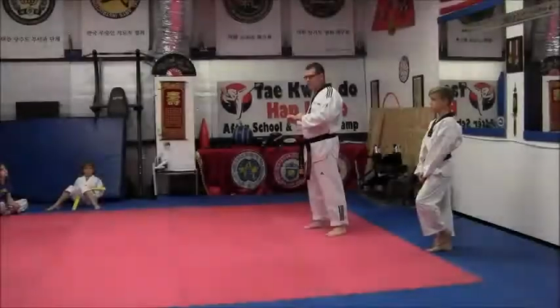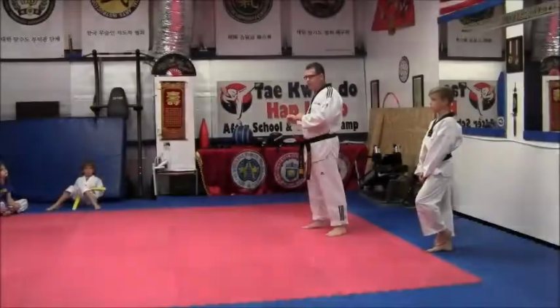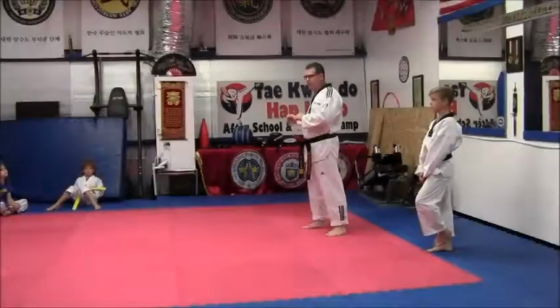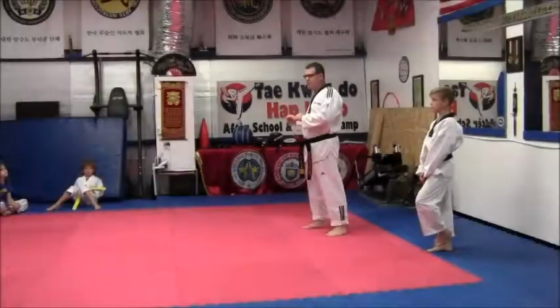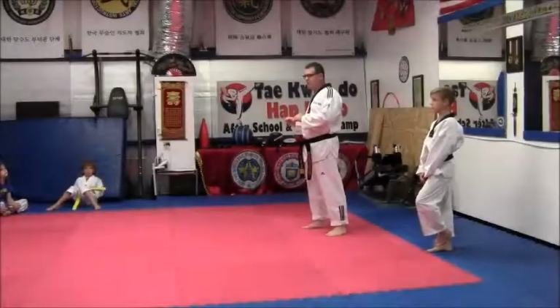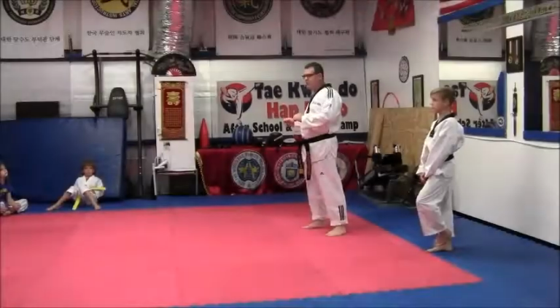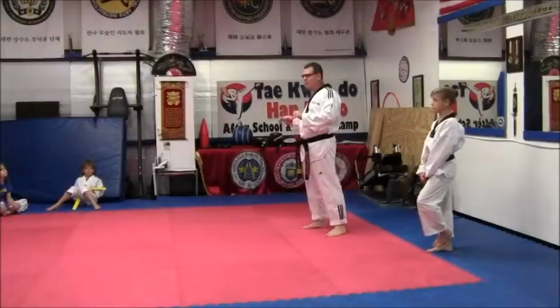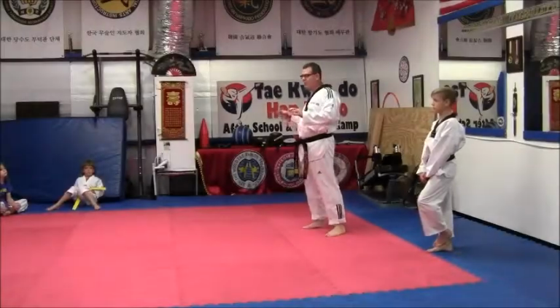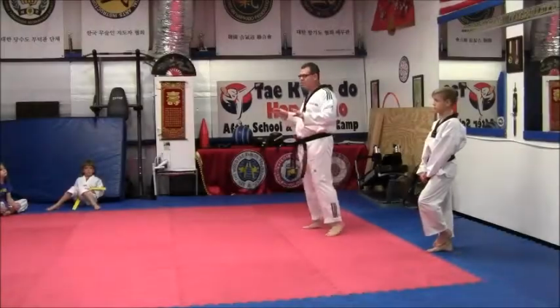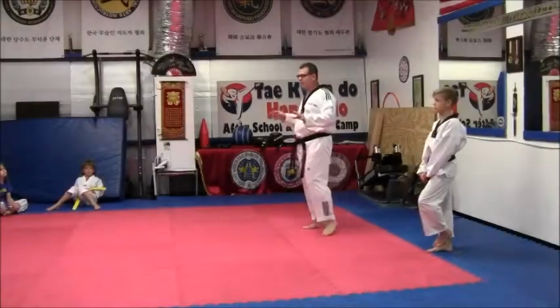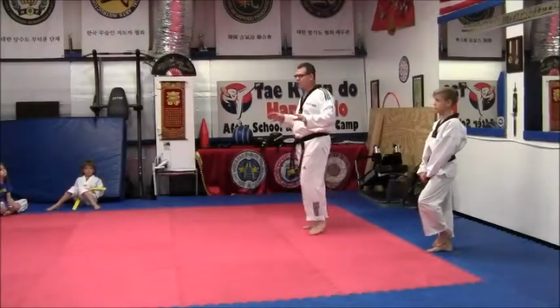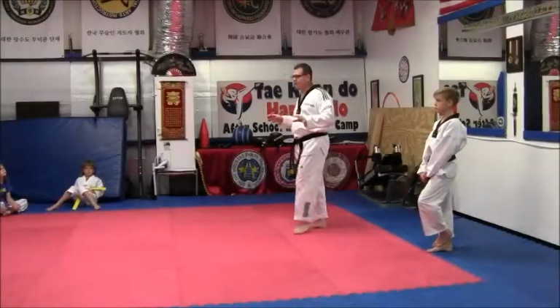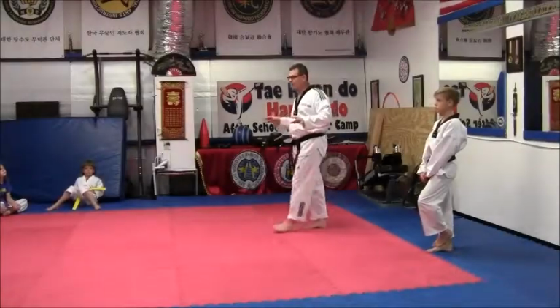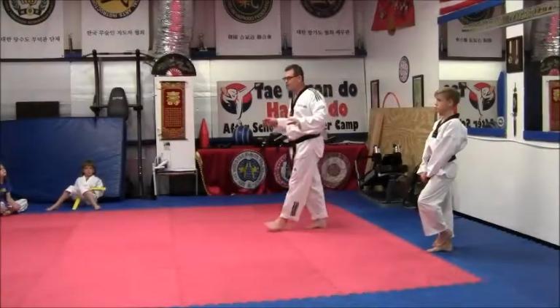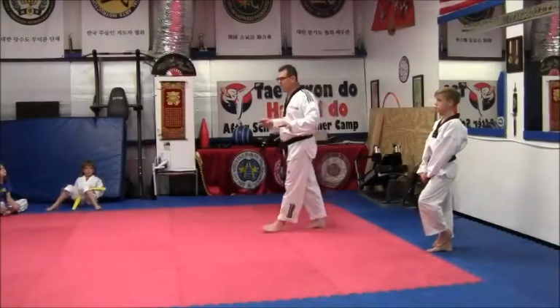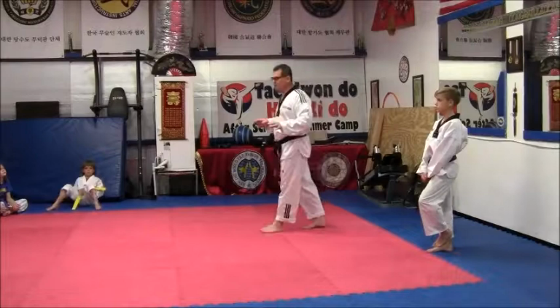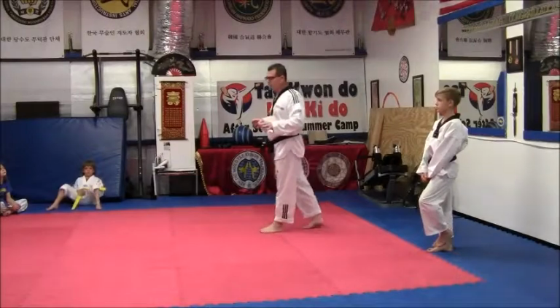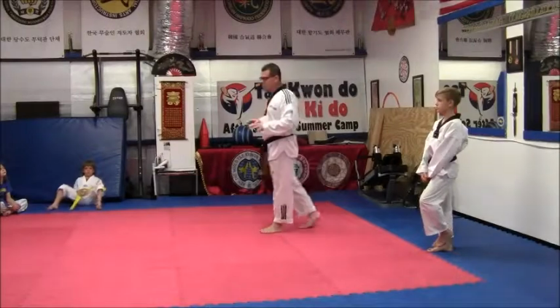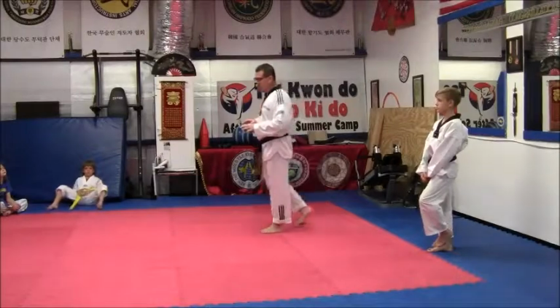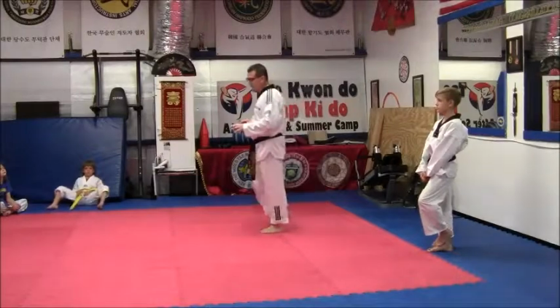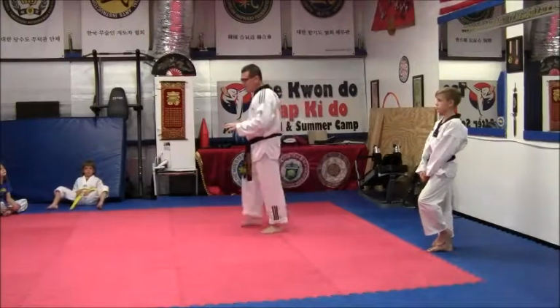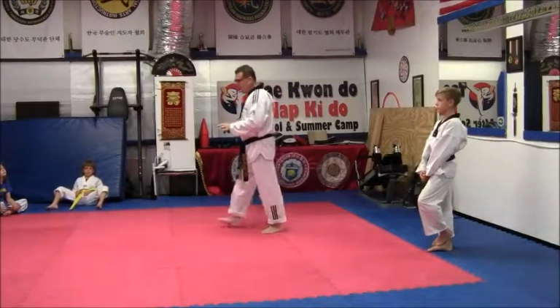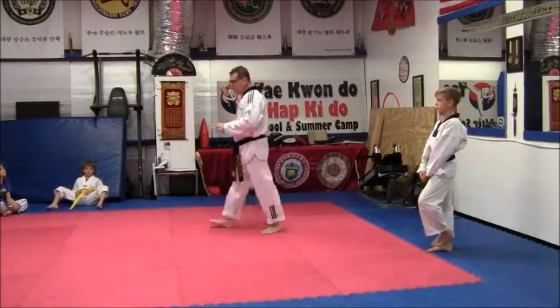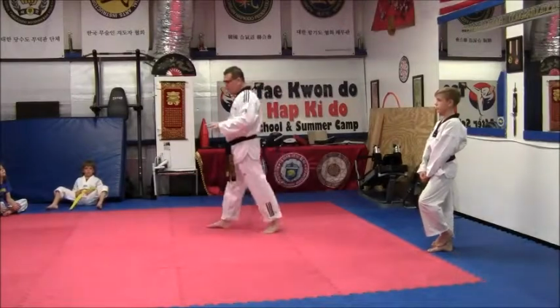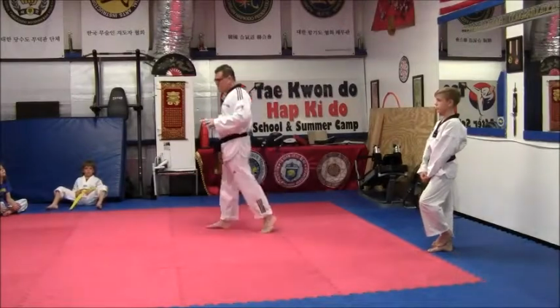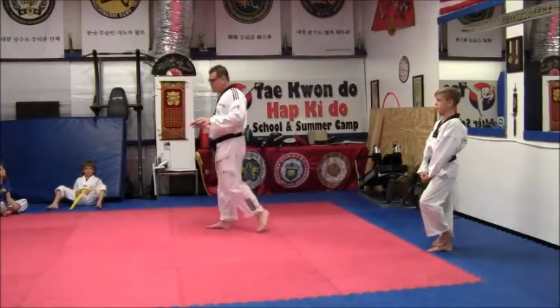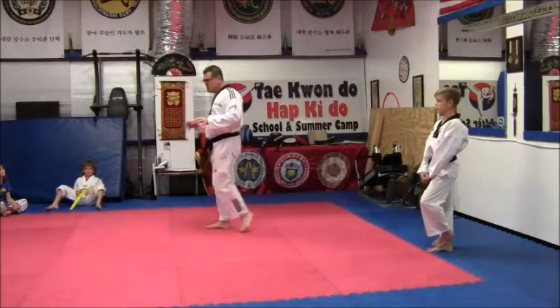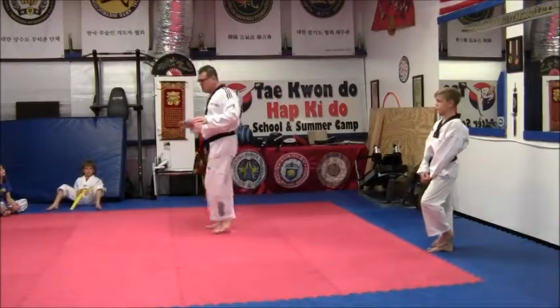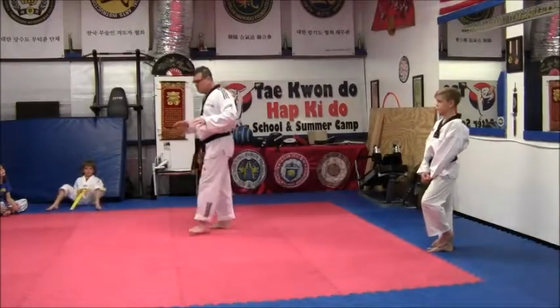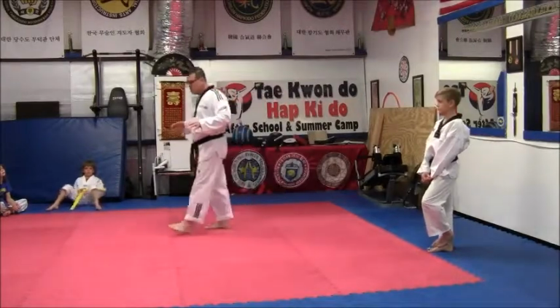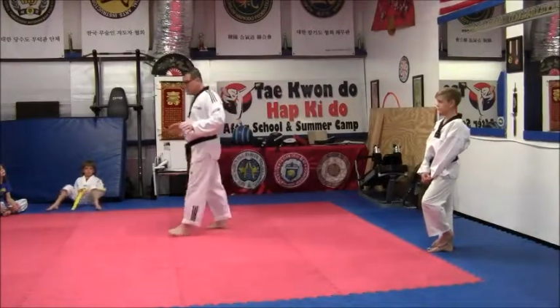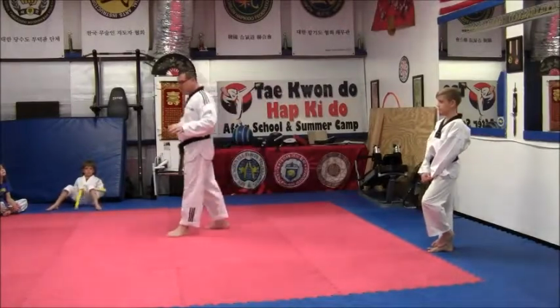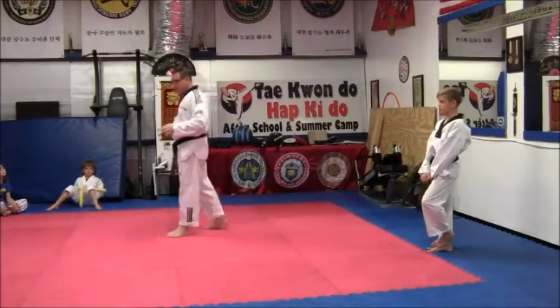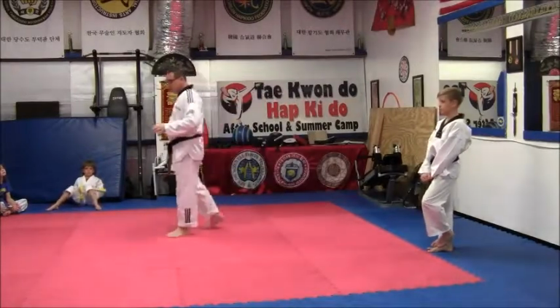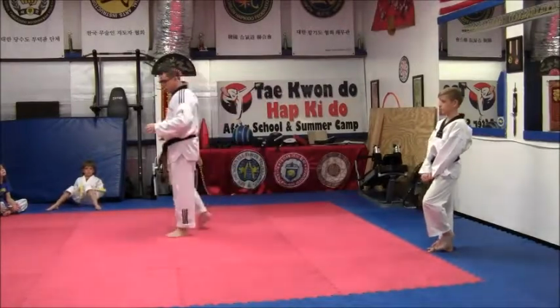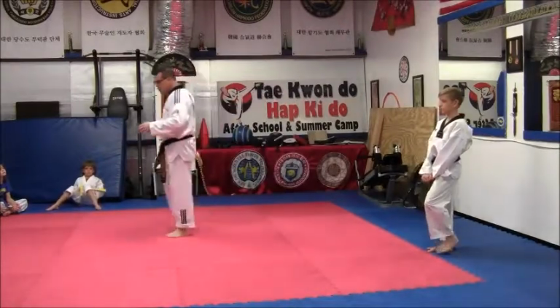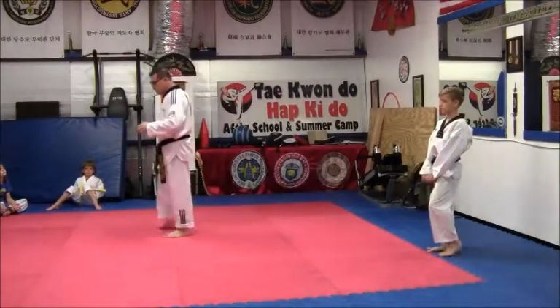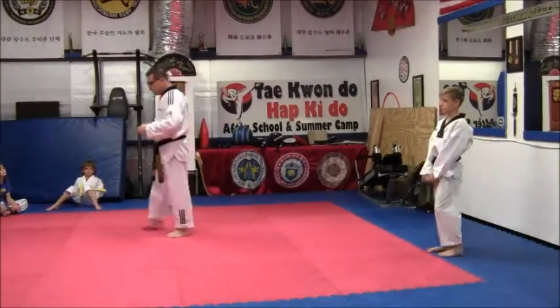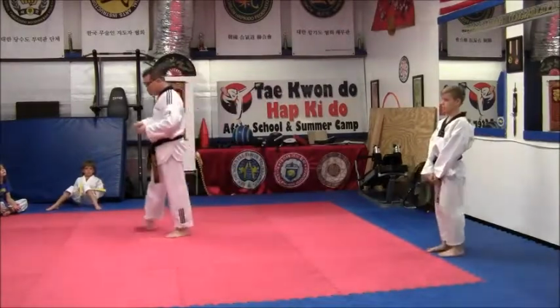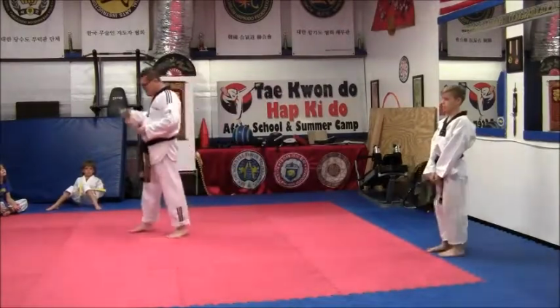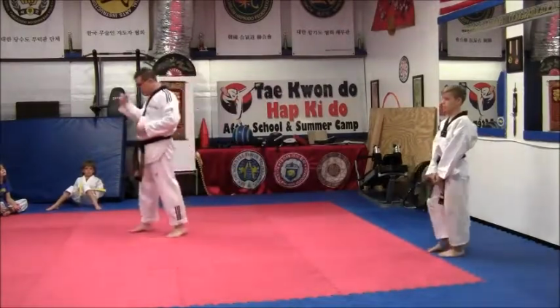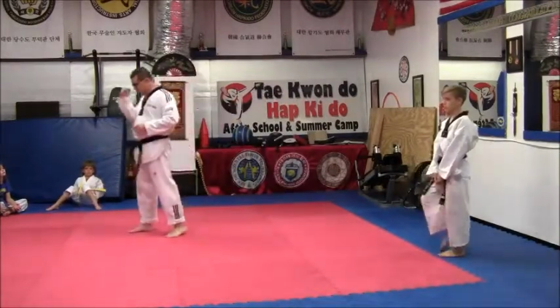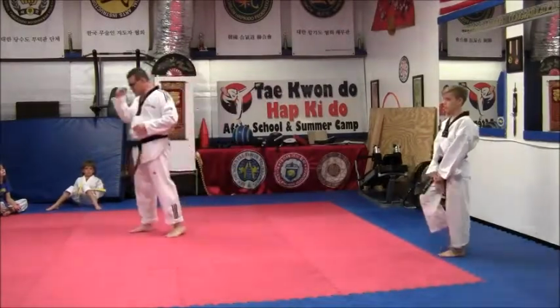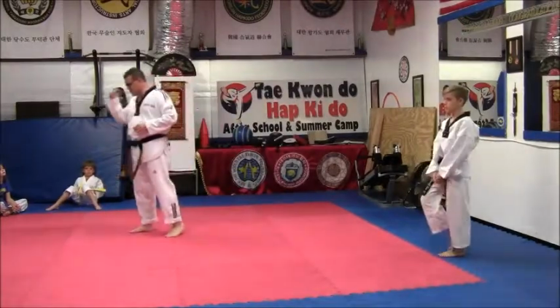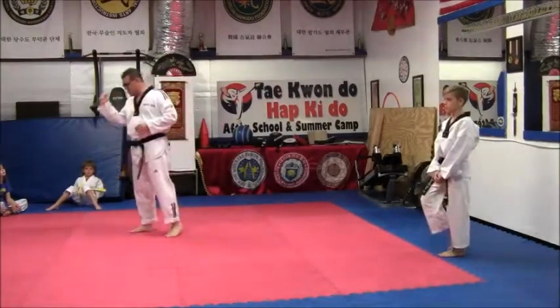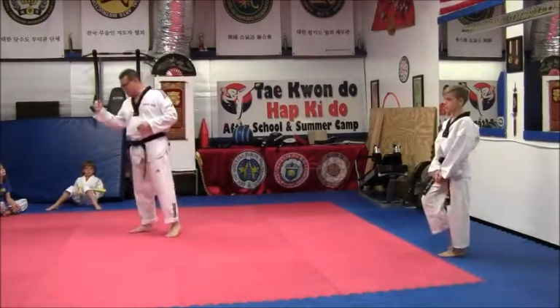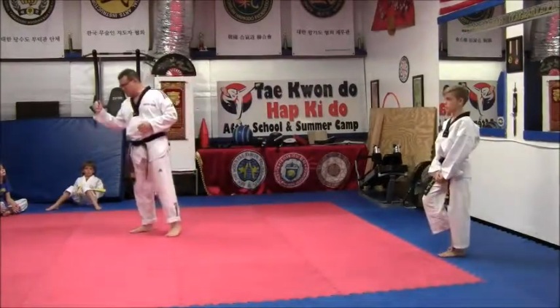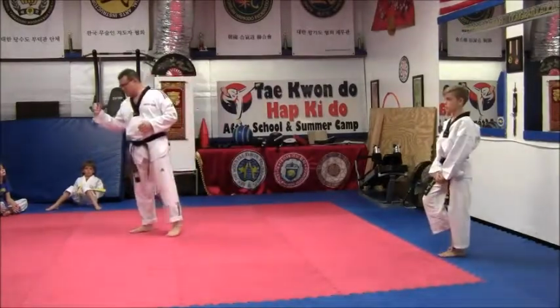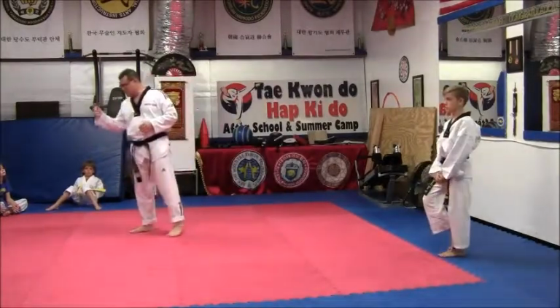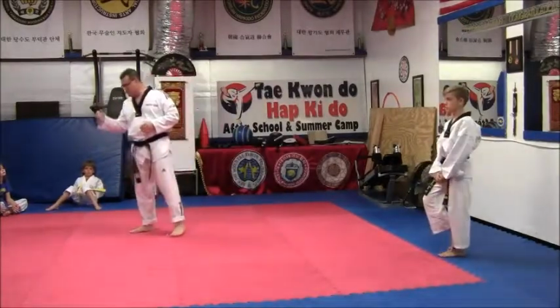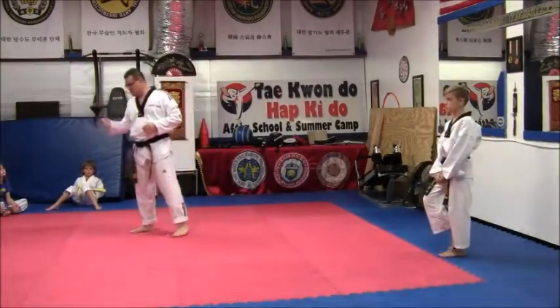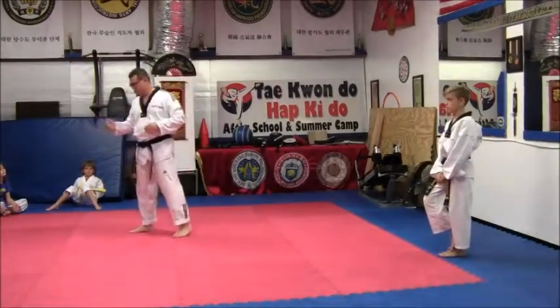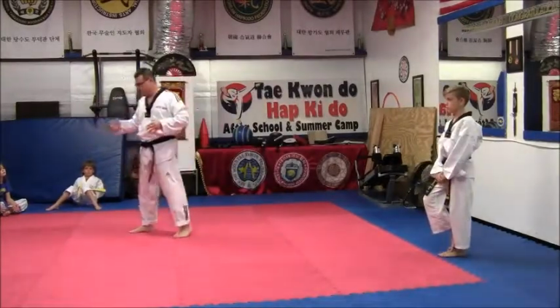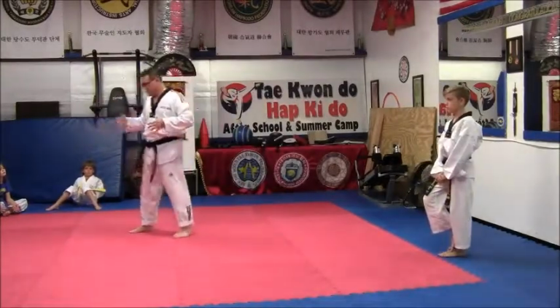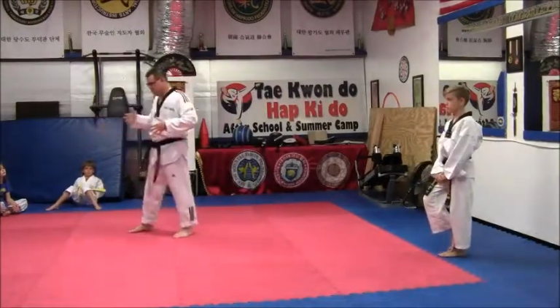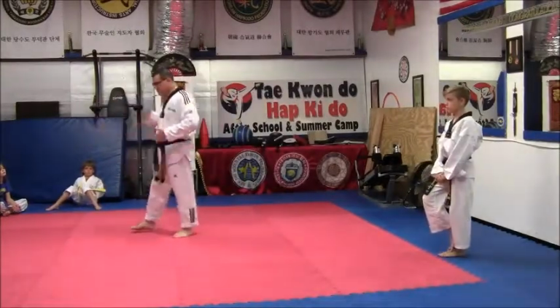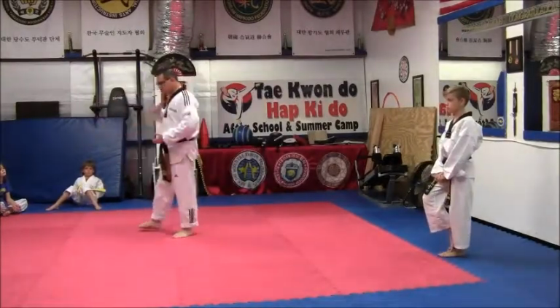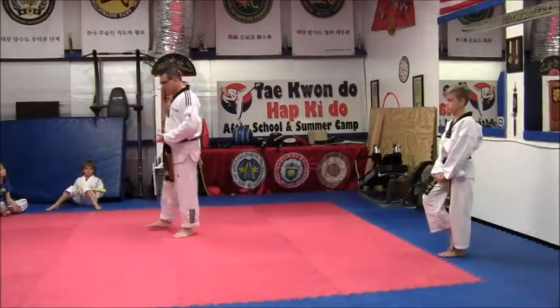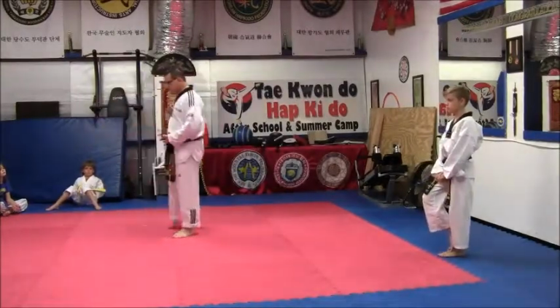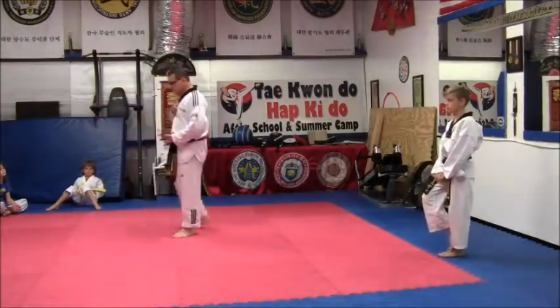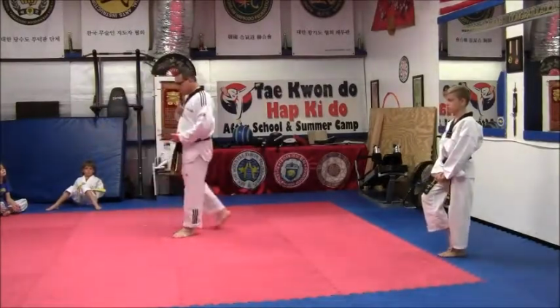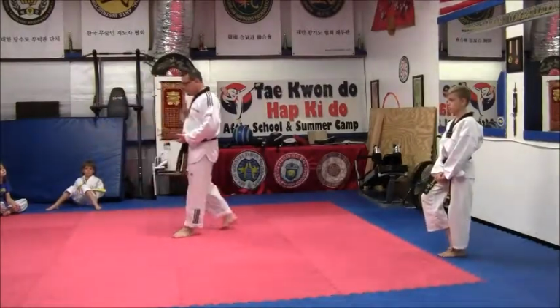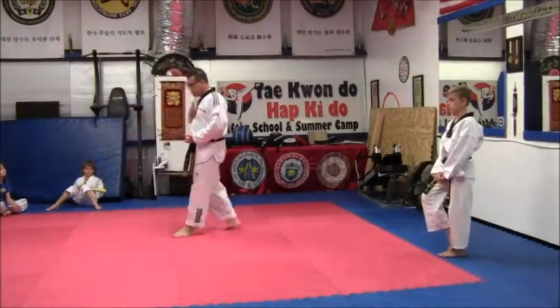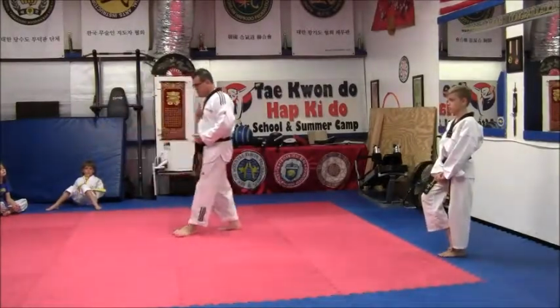What we're going to concentrate on today is the basics of scoring with a punch and scoring to the trunk.